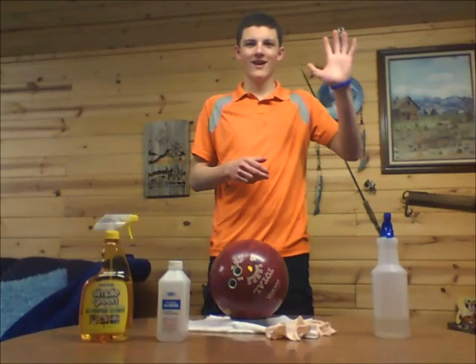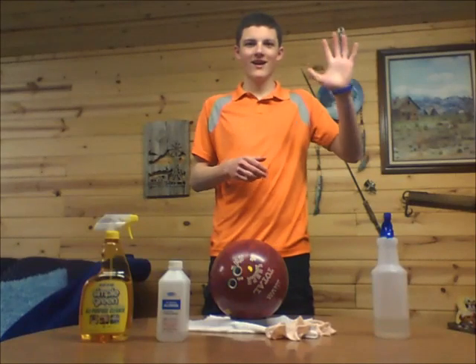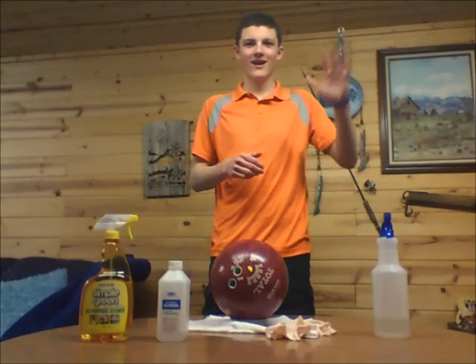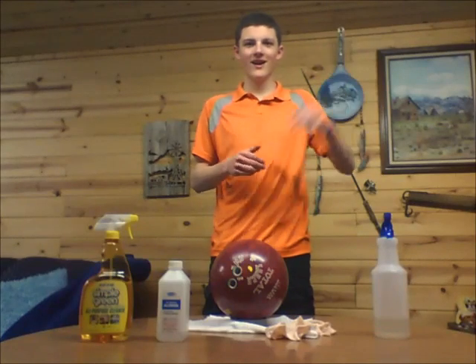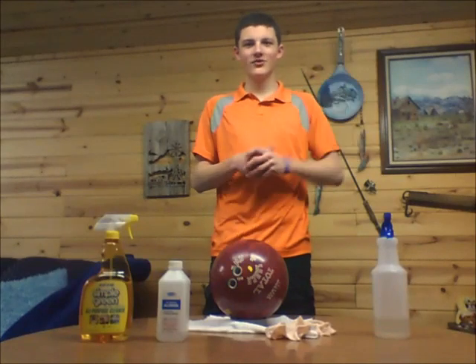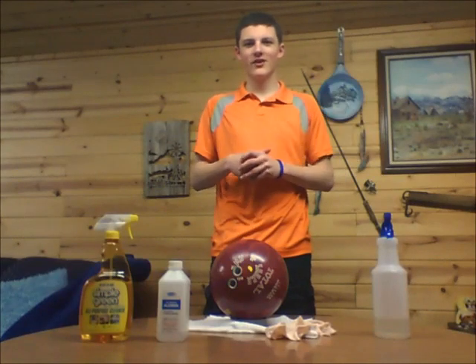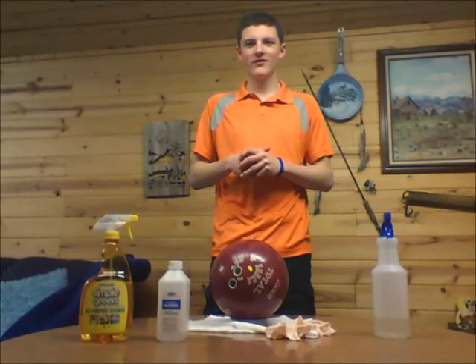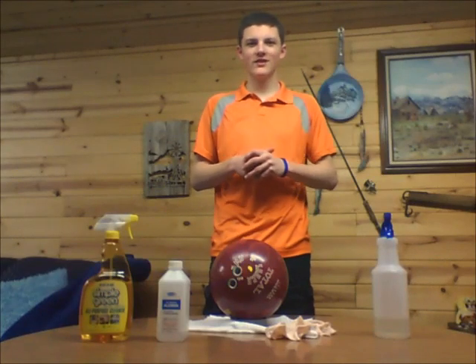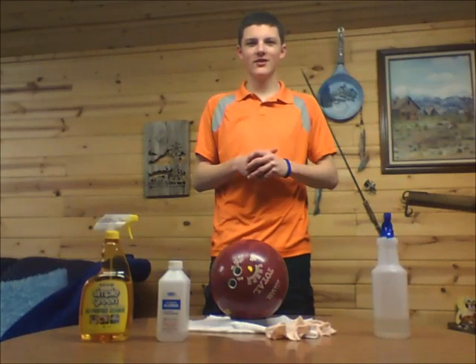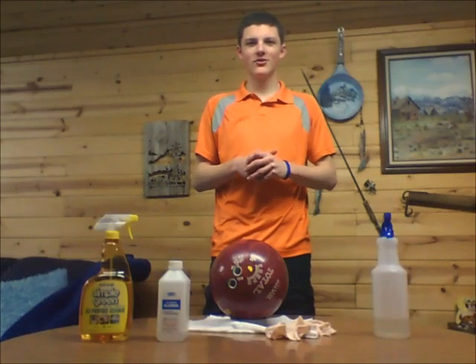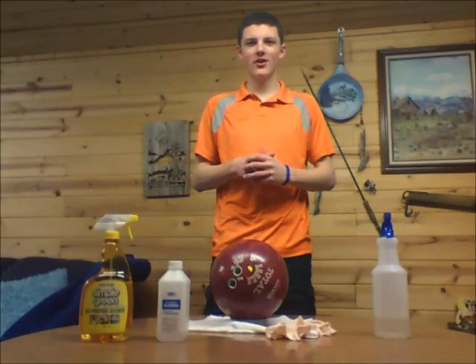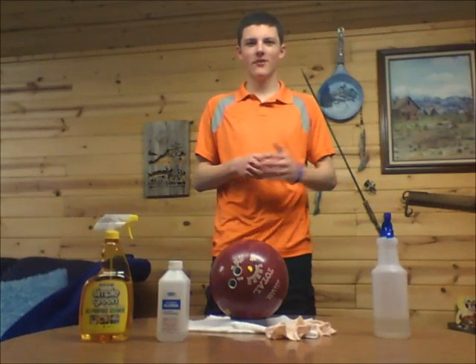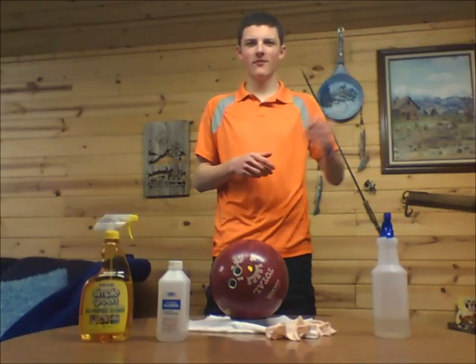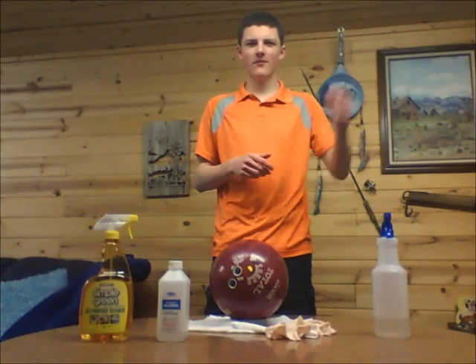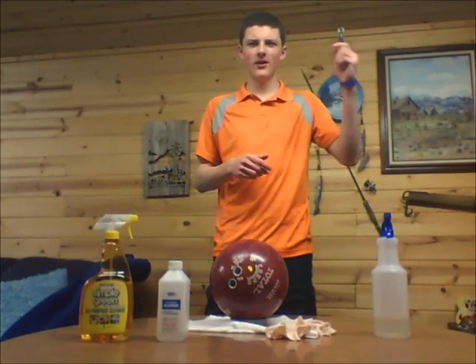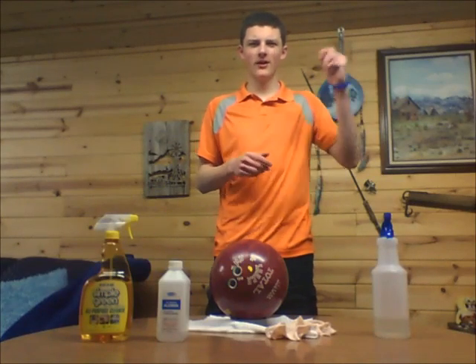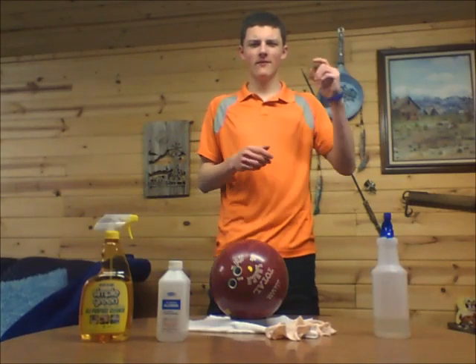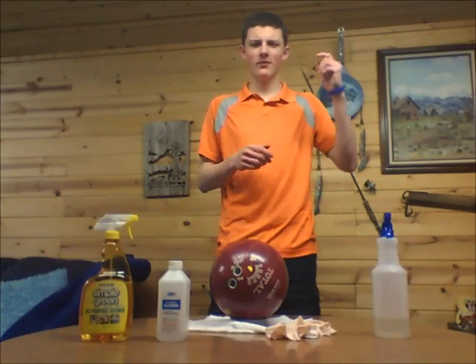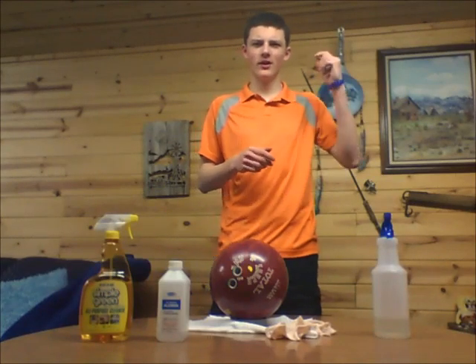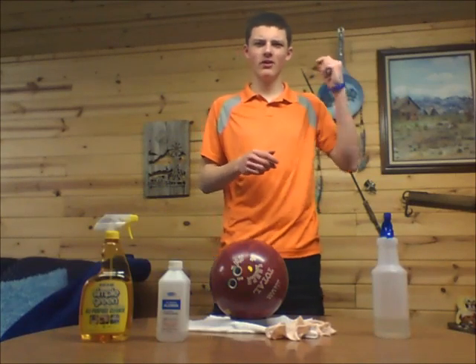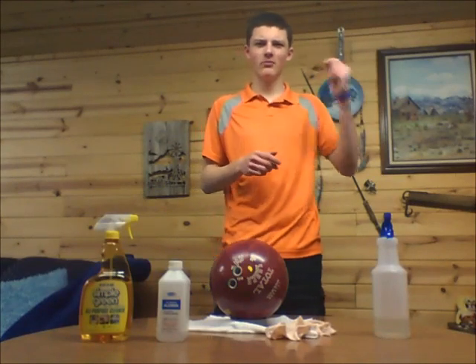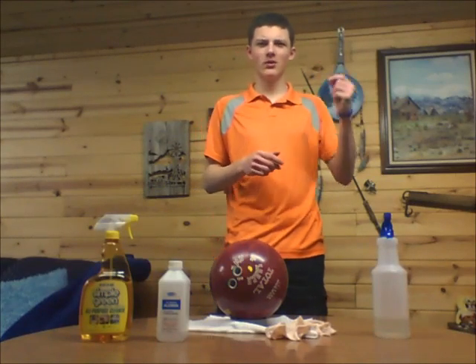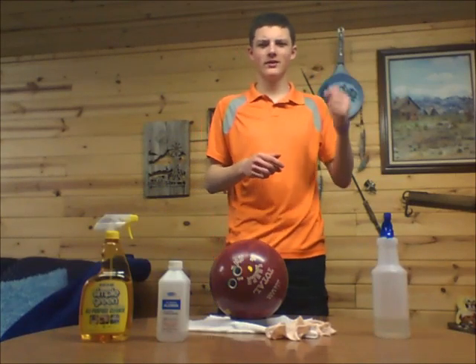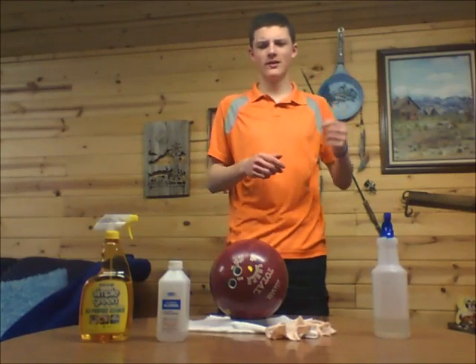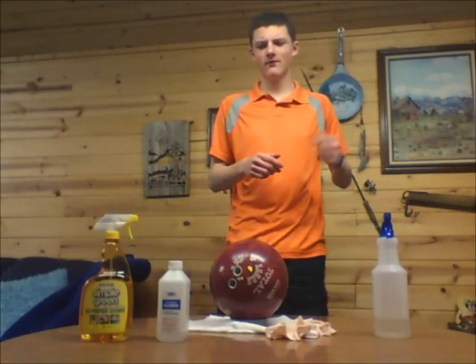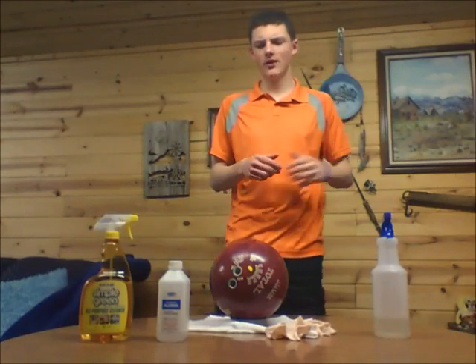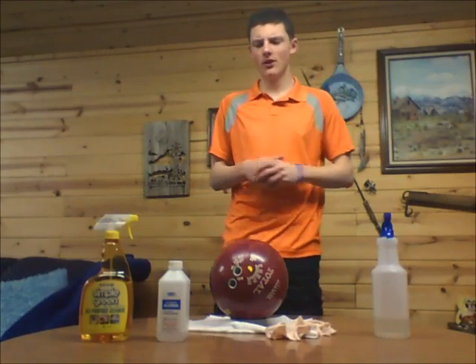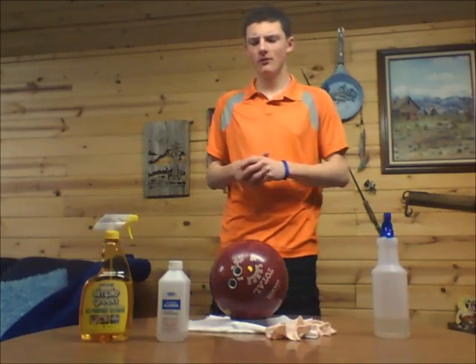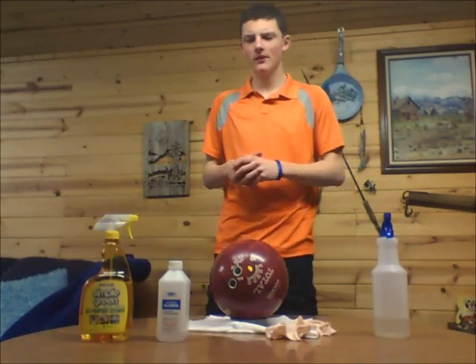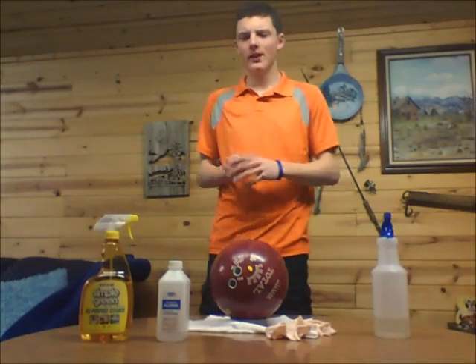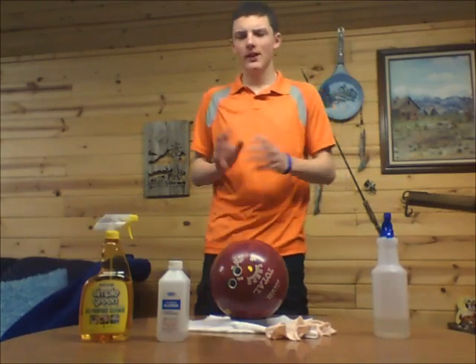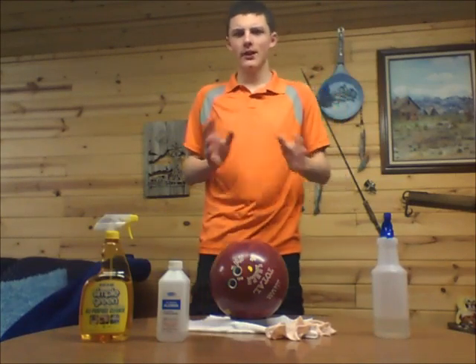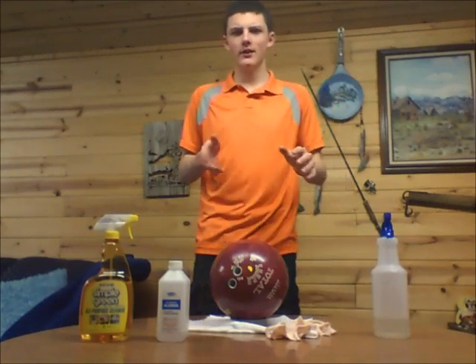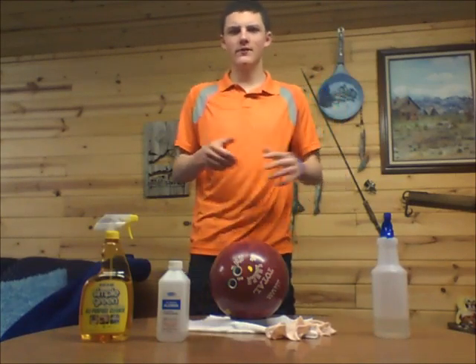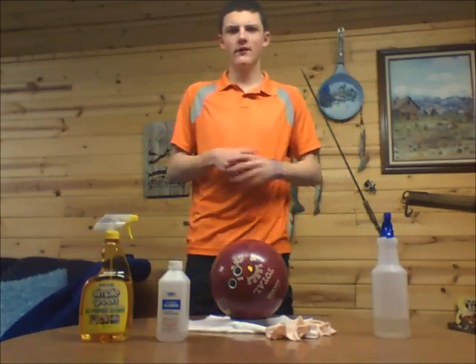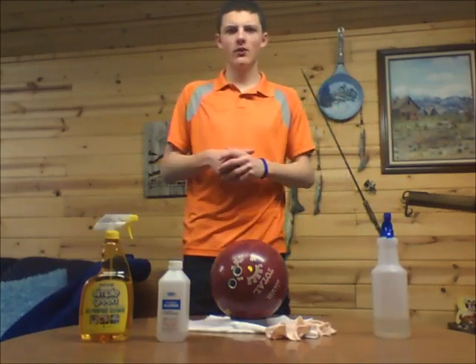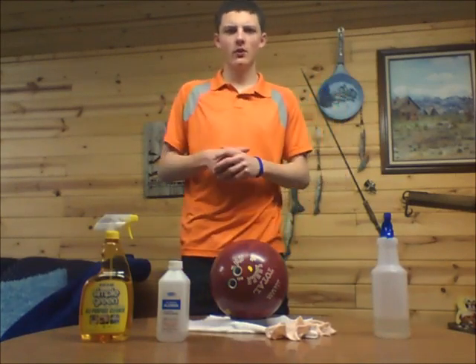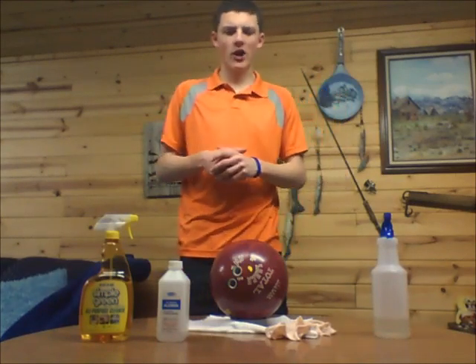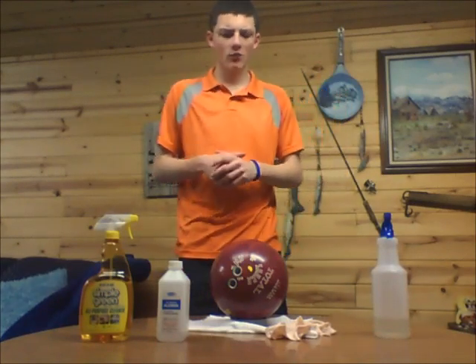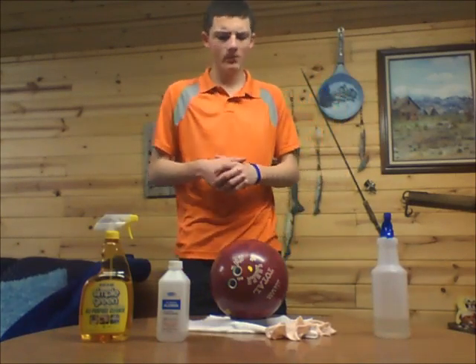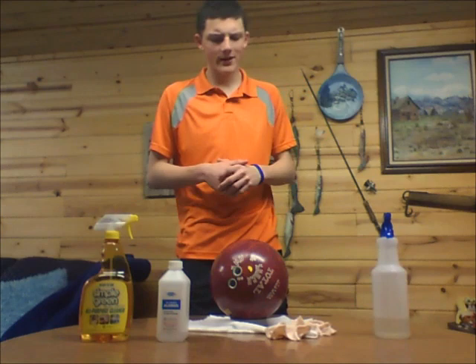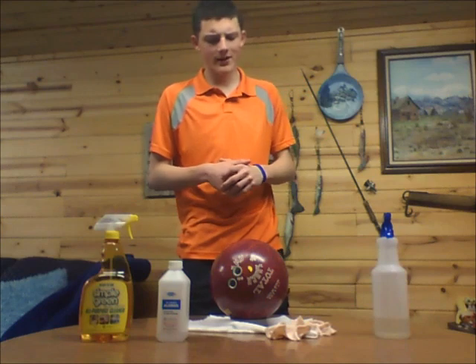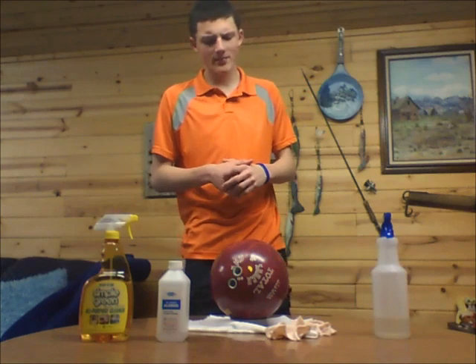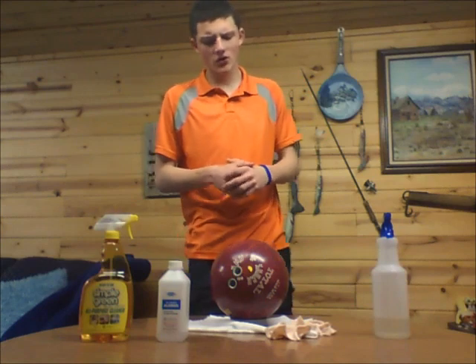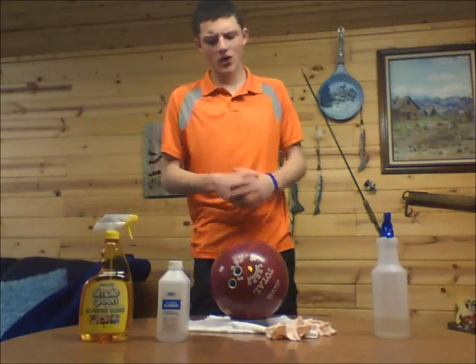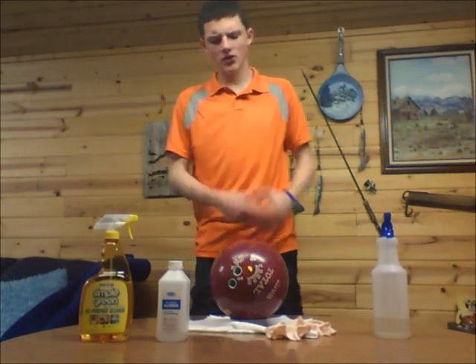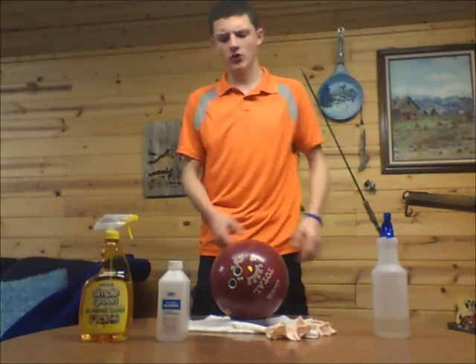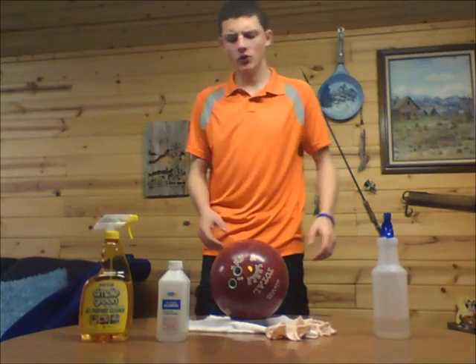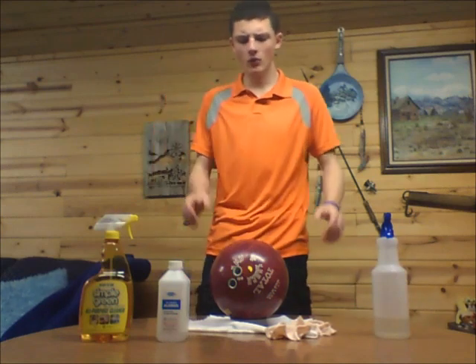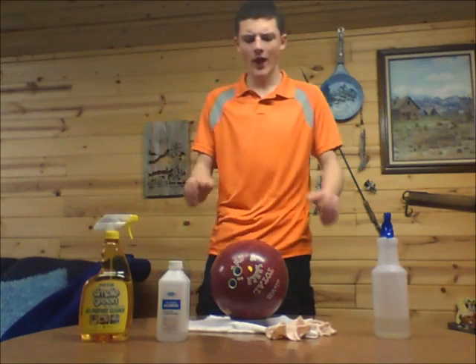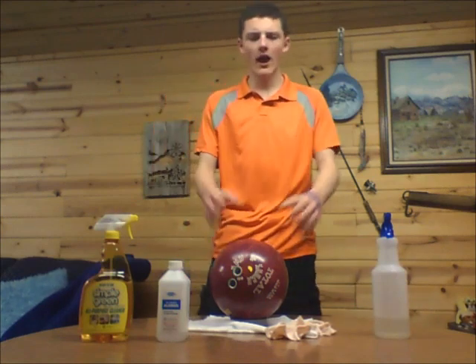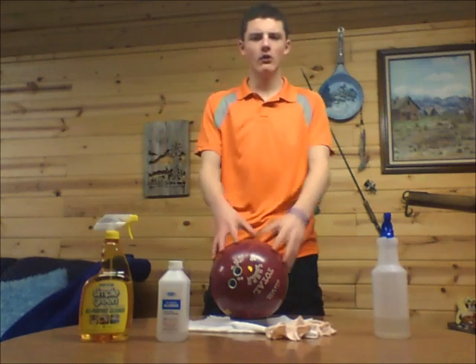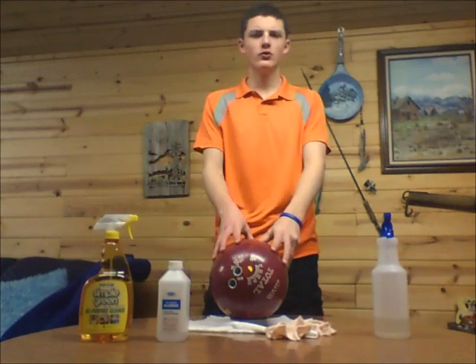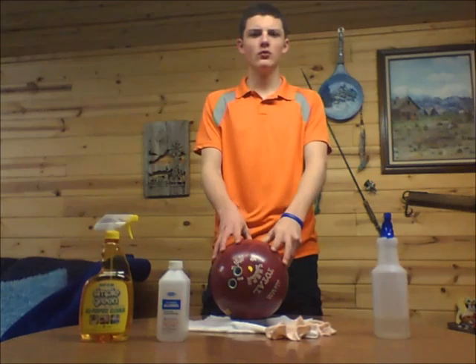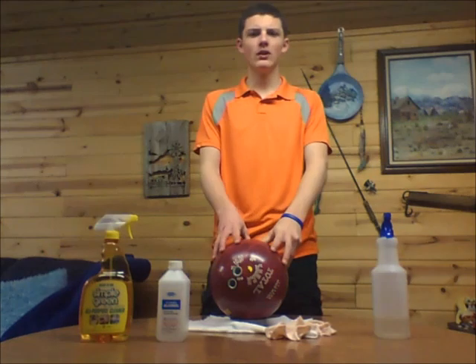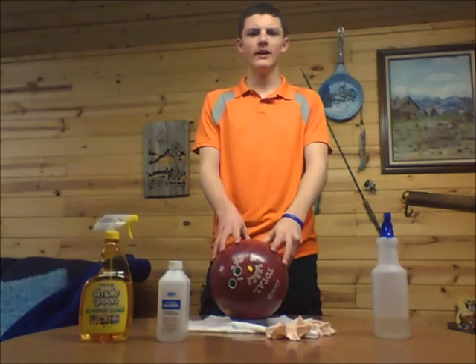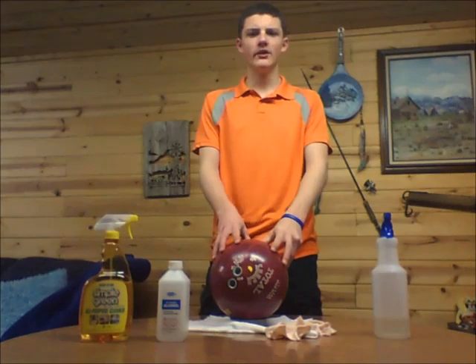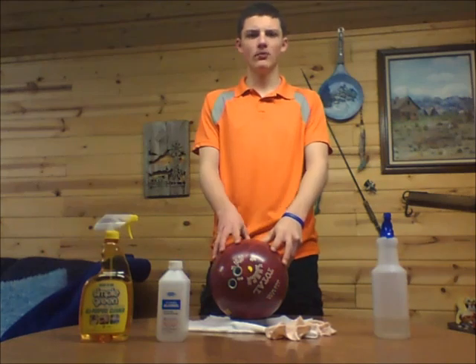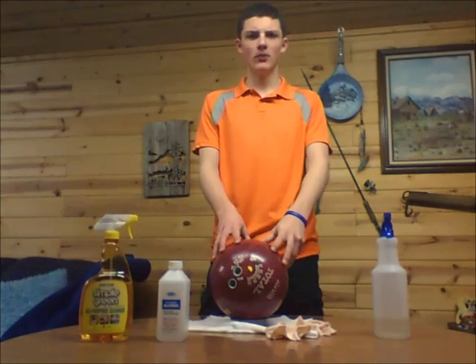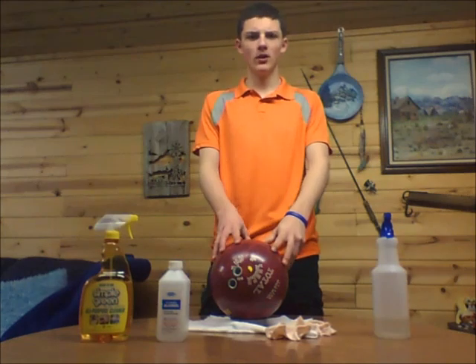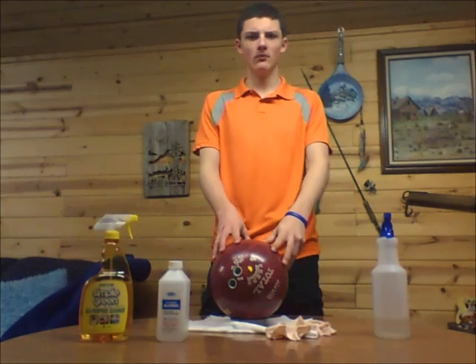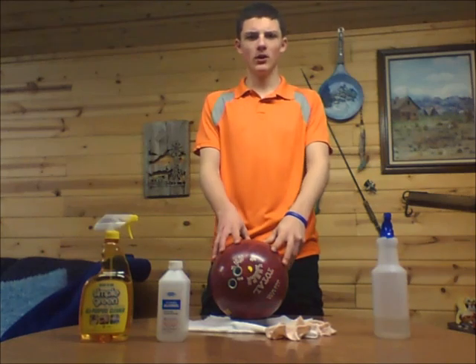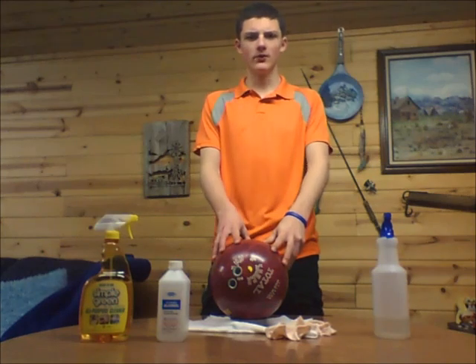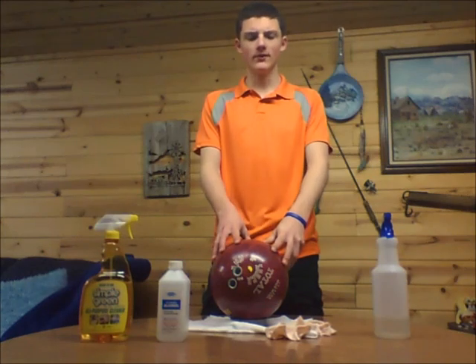Hi, Travis Tainter here again for another bowling tip video. In this video I will be demonstrating to you how to clean your bowling balls.